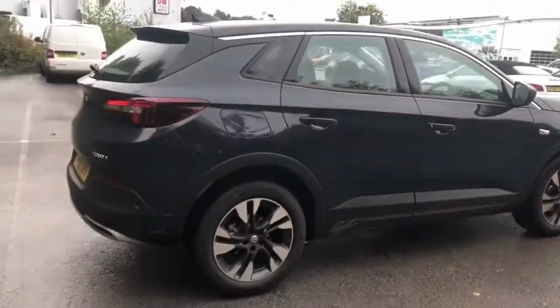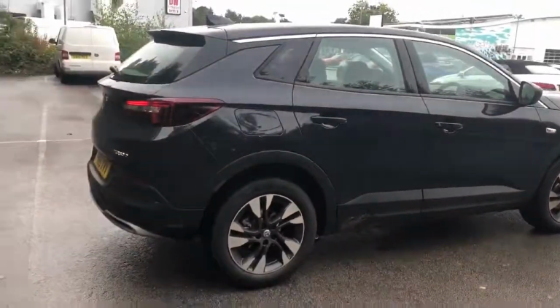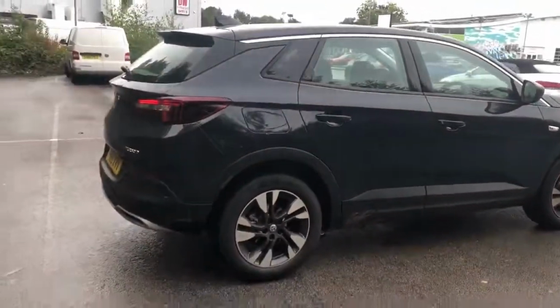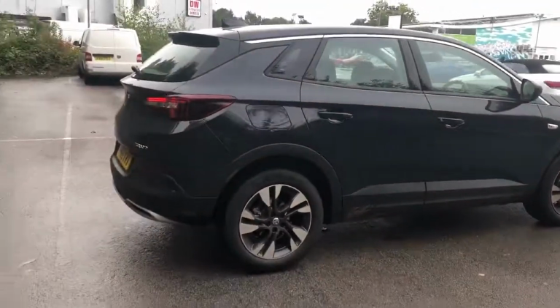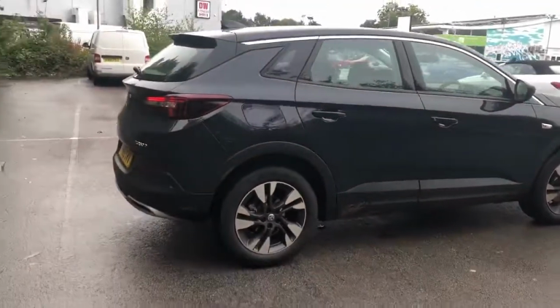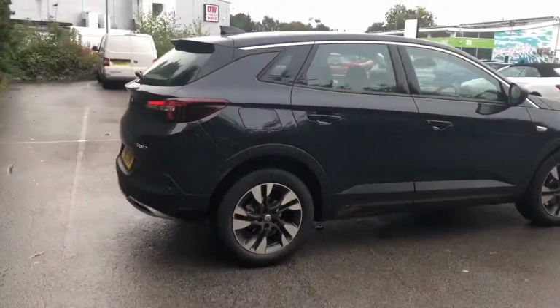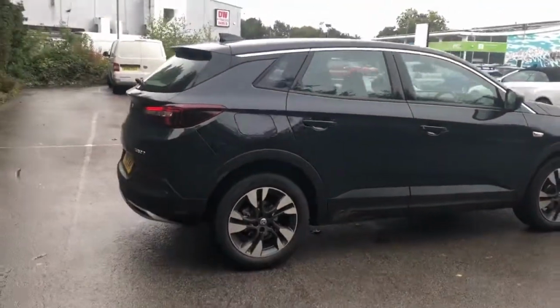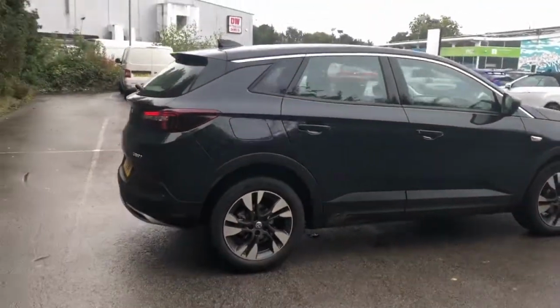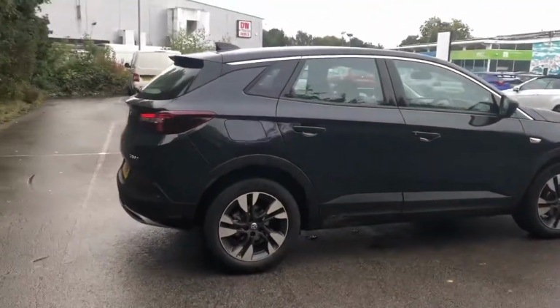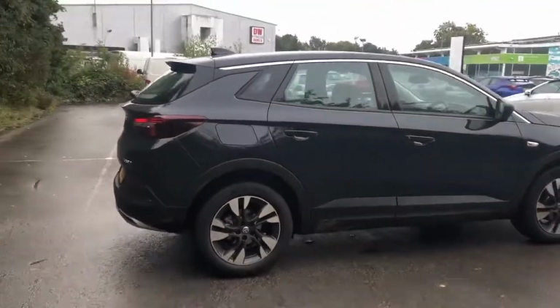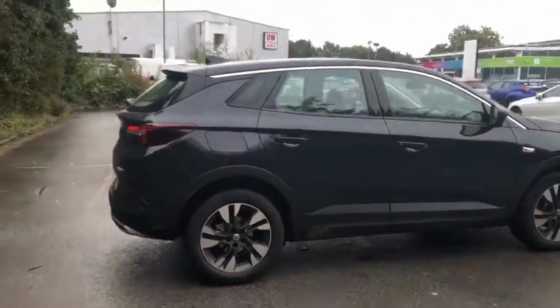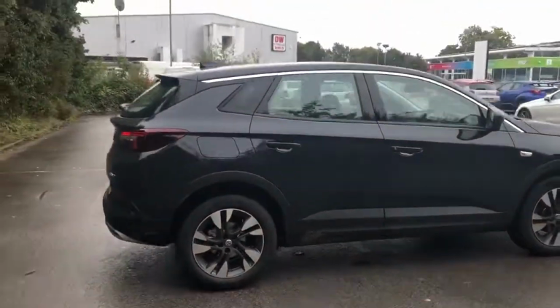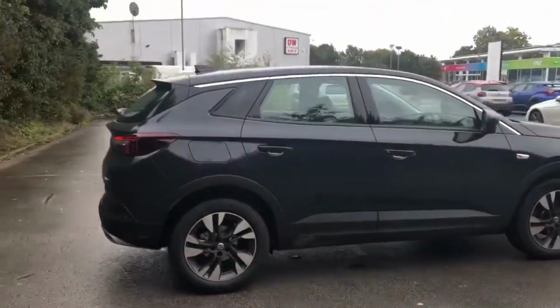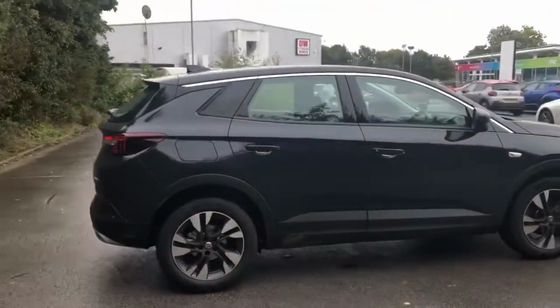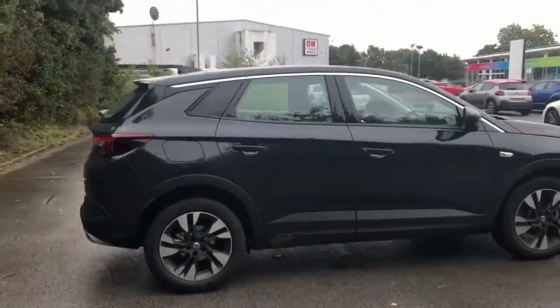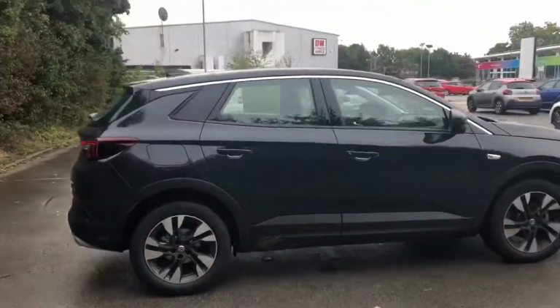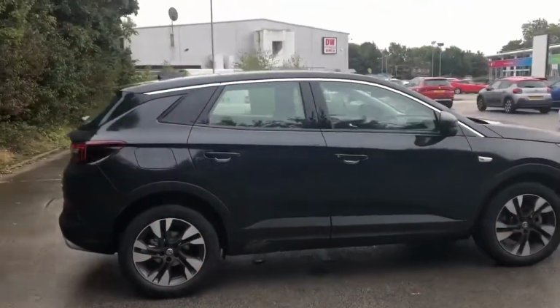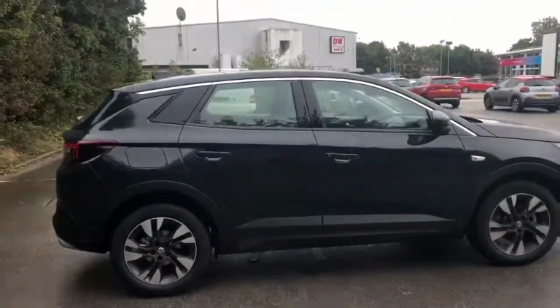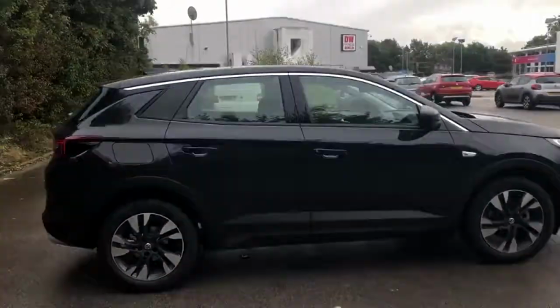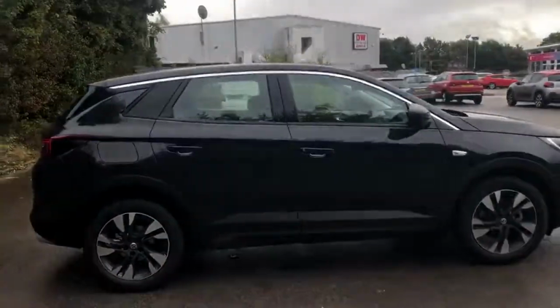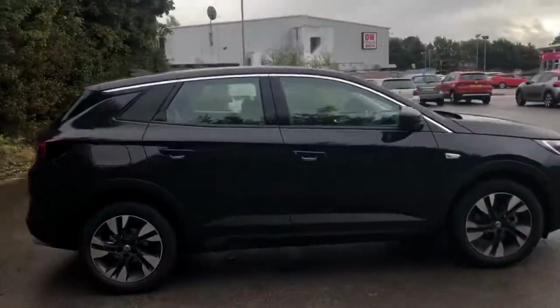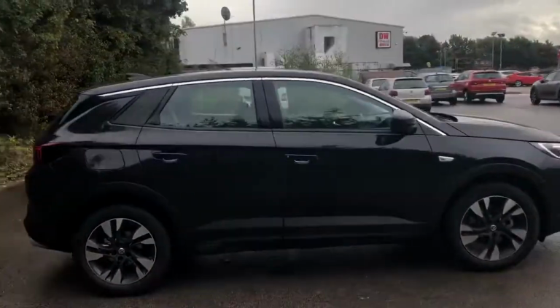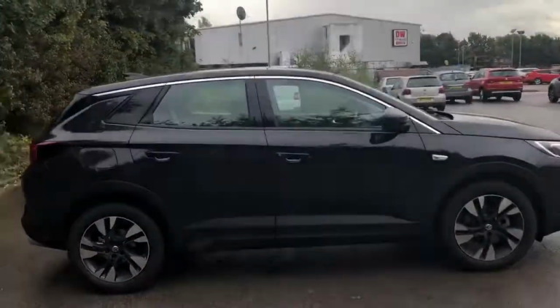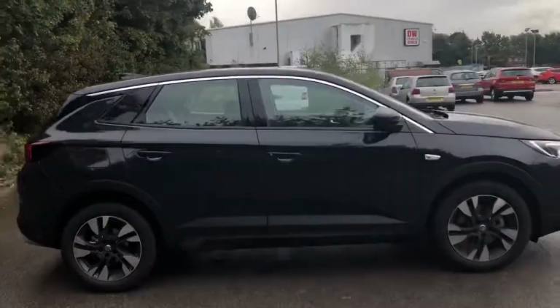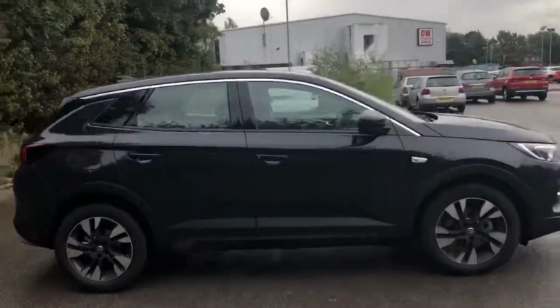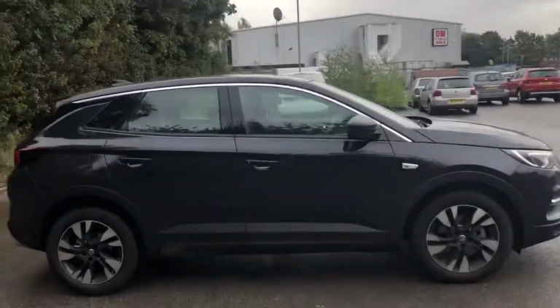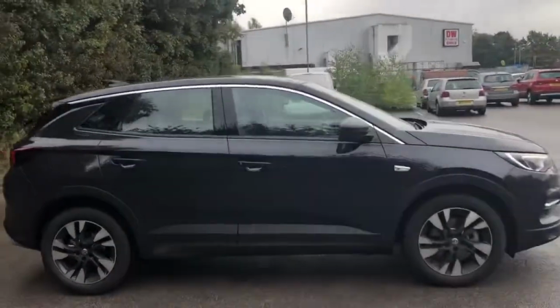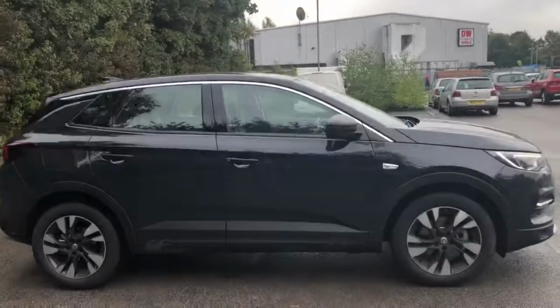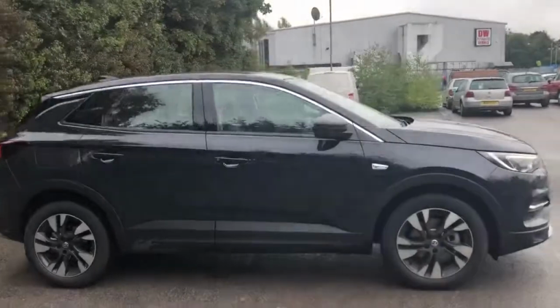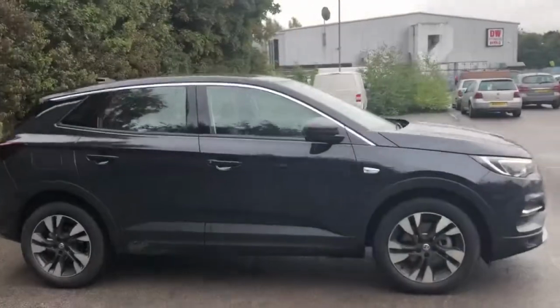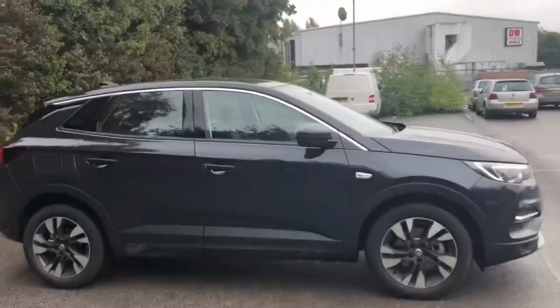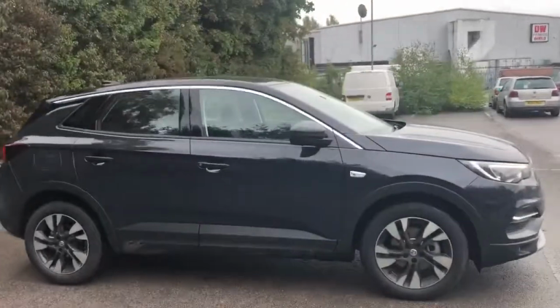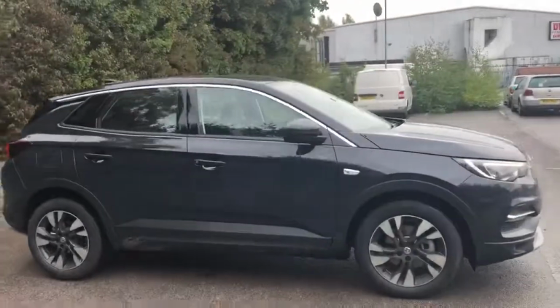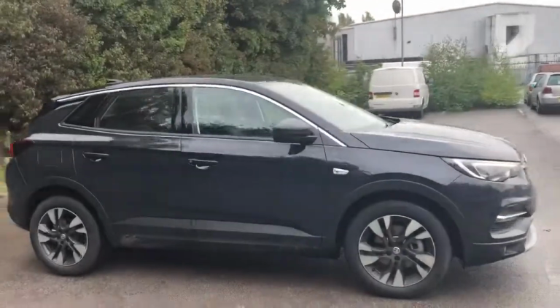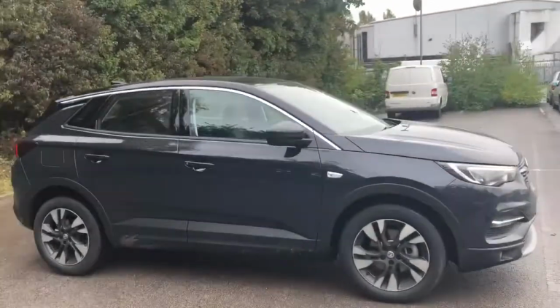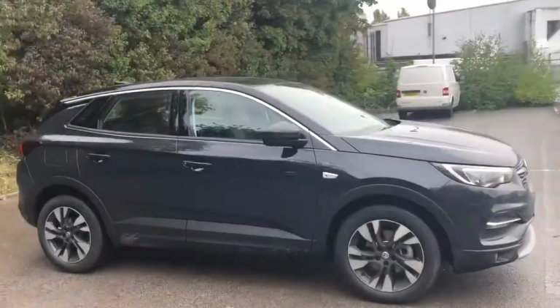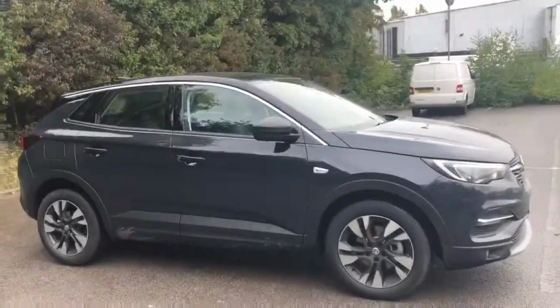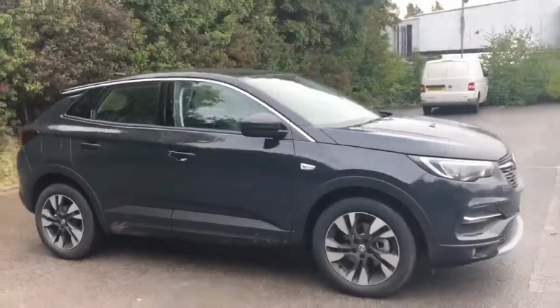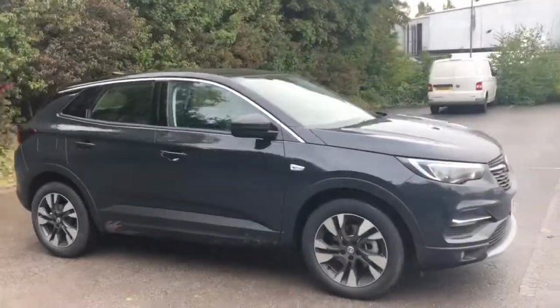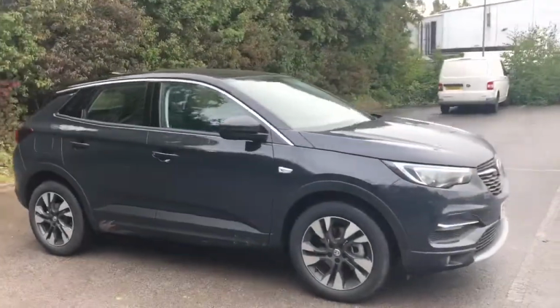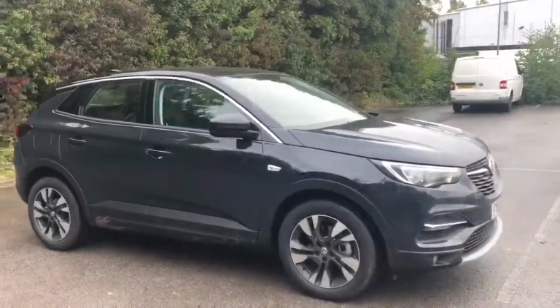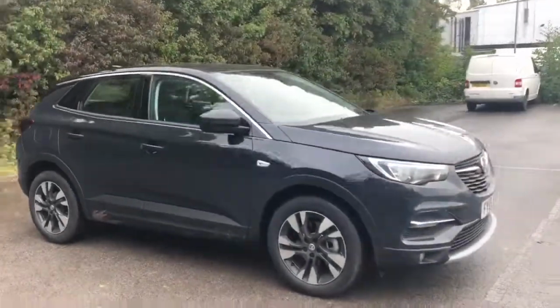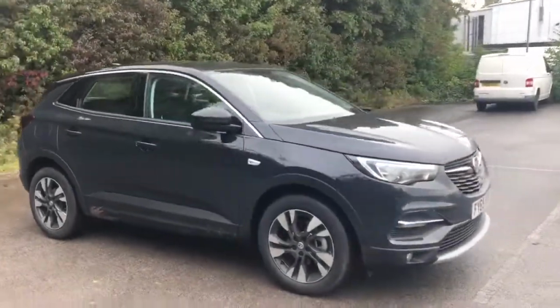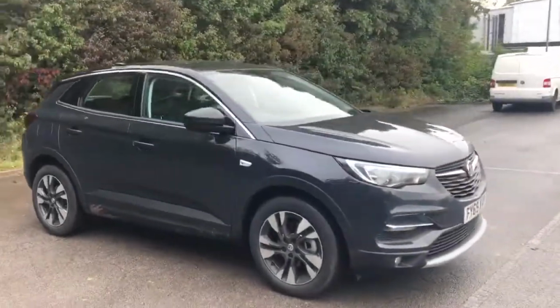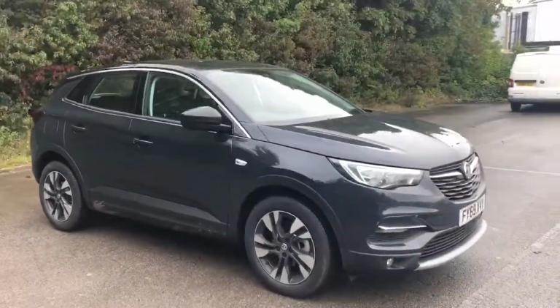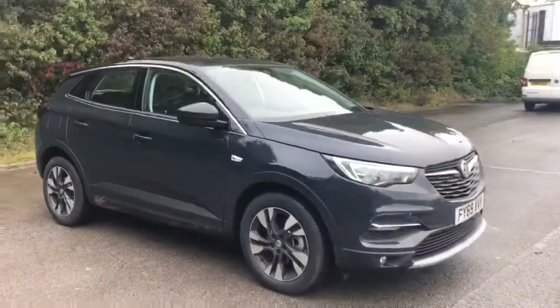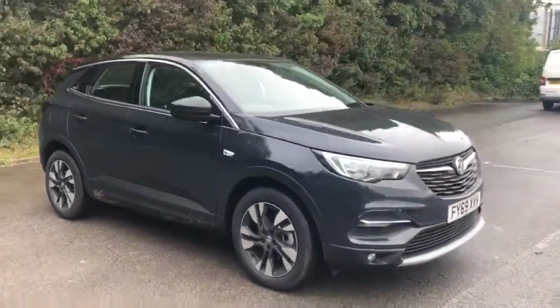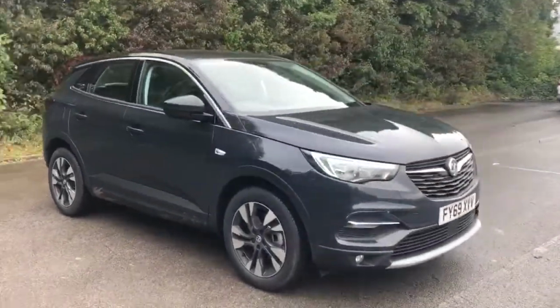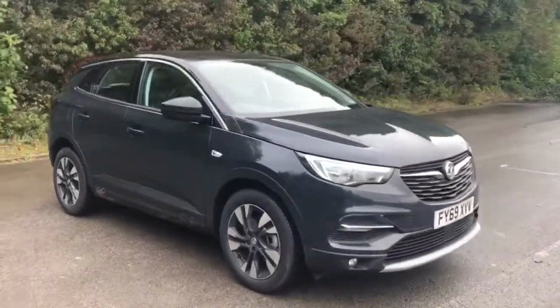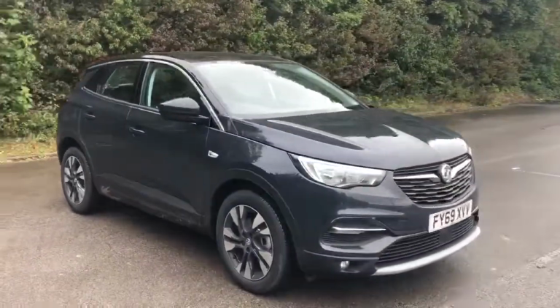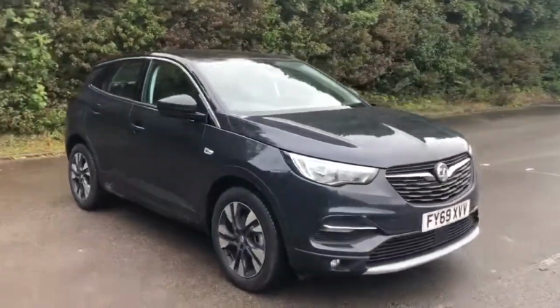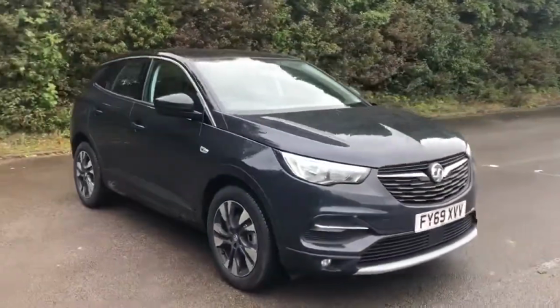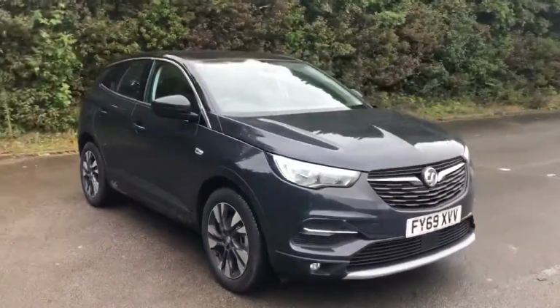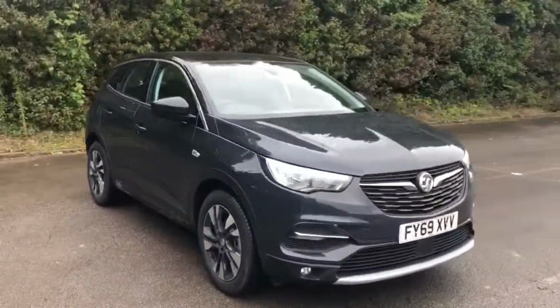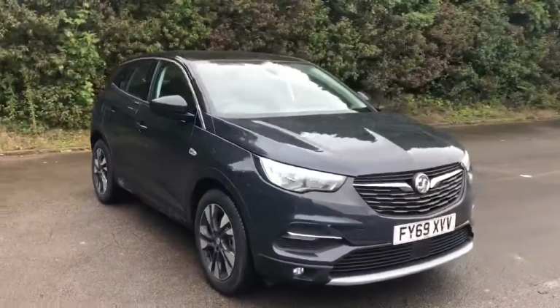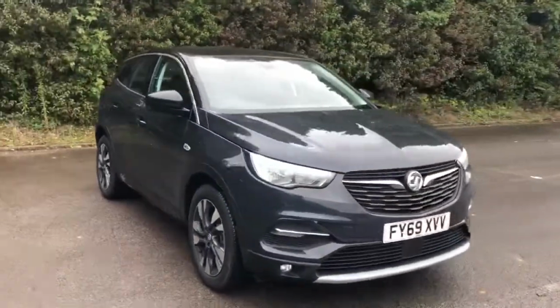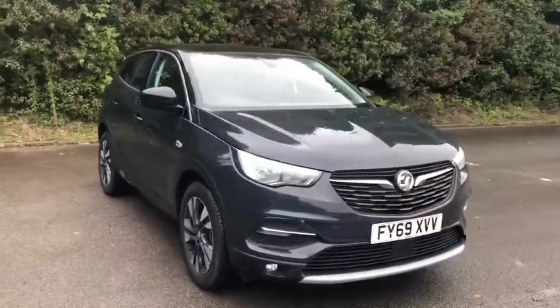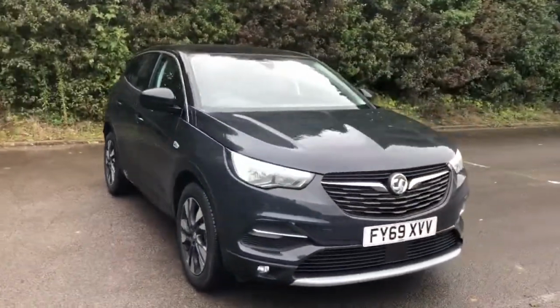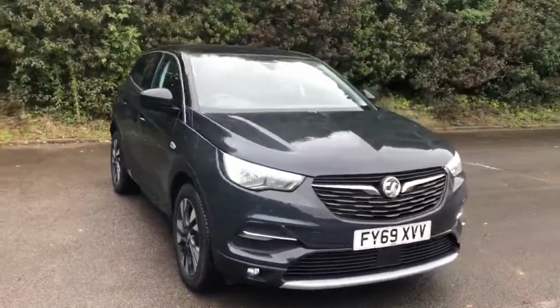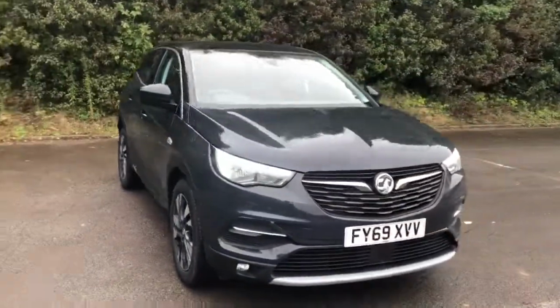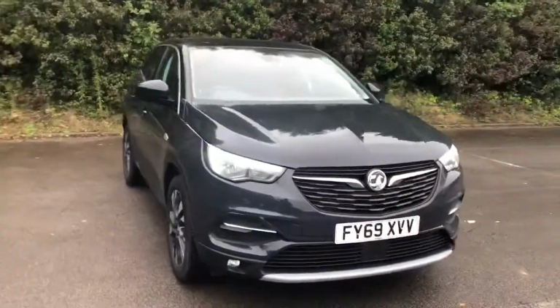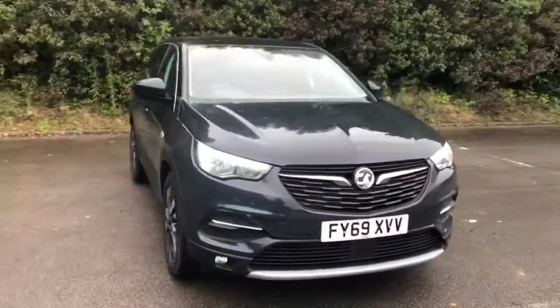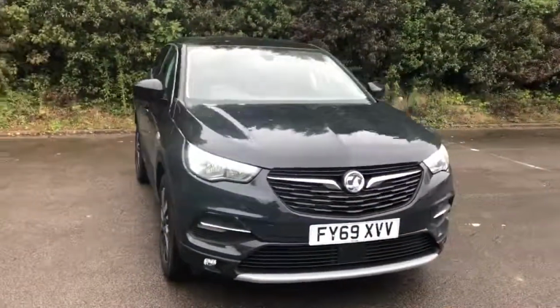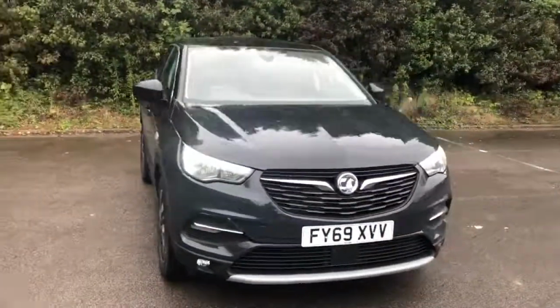And there we have the 69-plate Vauxhall Grandland X. To arrange a viewing or book a test drive, please contact Pentagon Vauxhall at Lincoln Tritton Road.